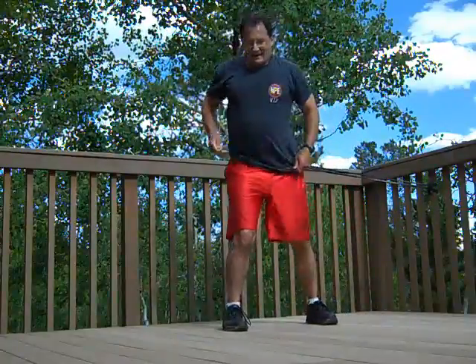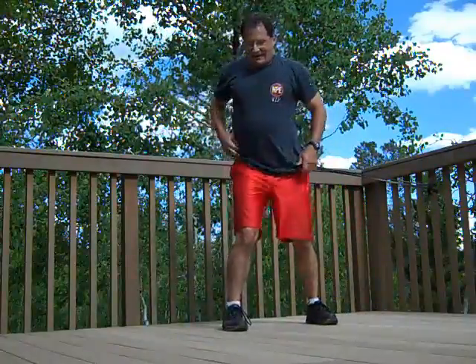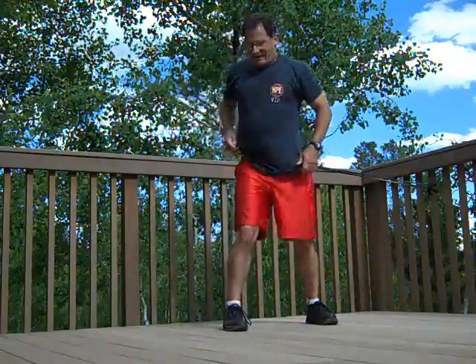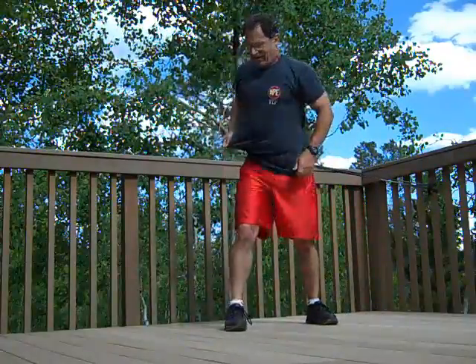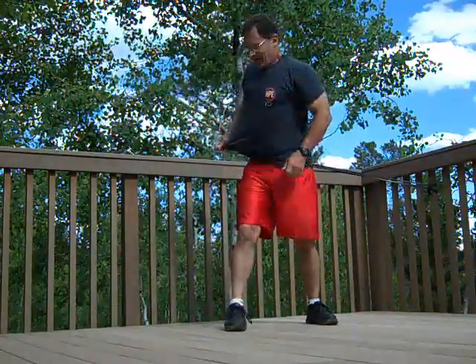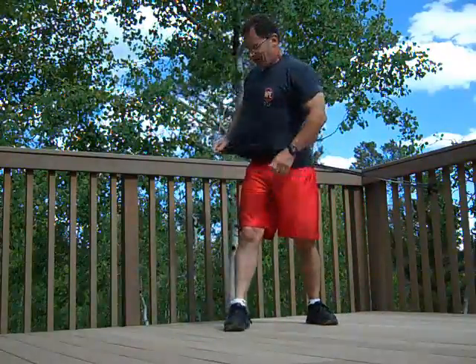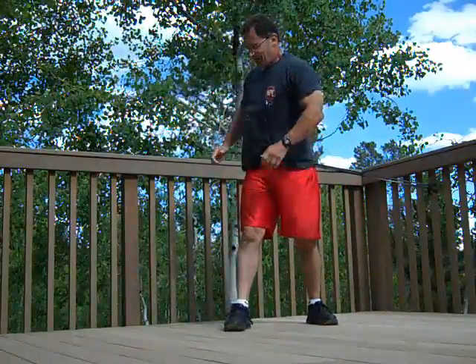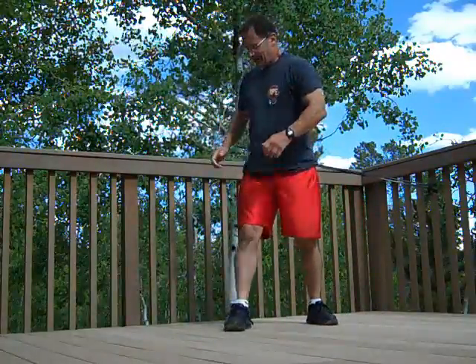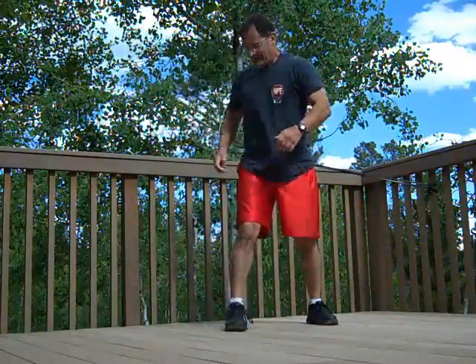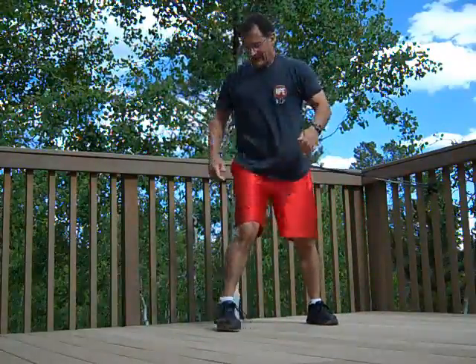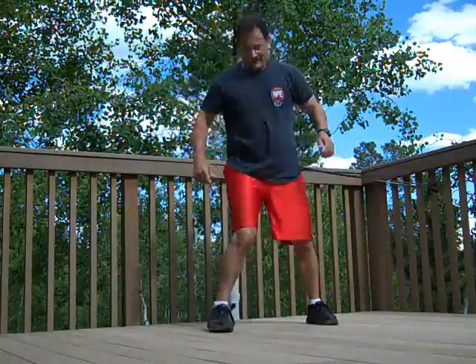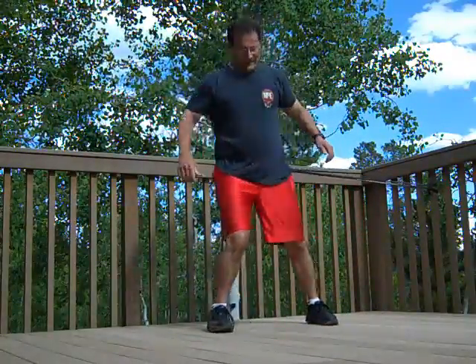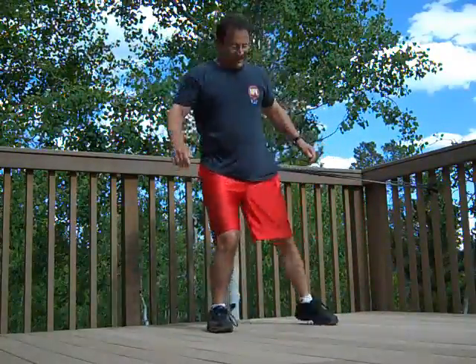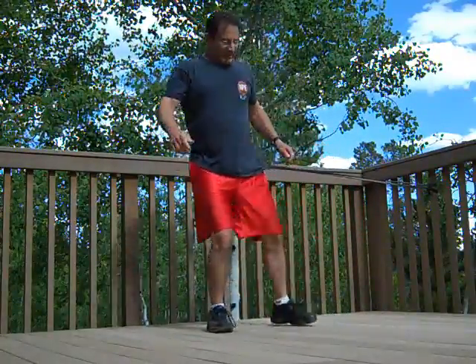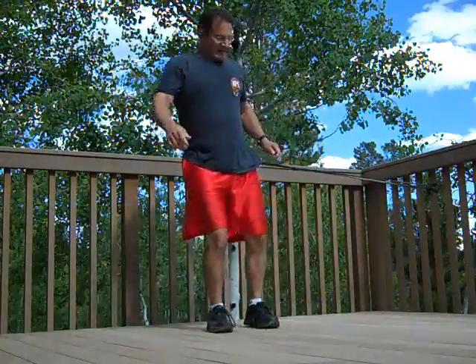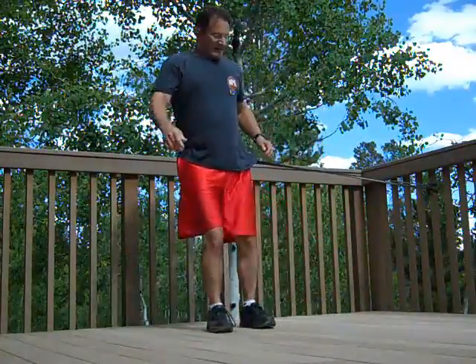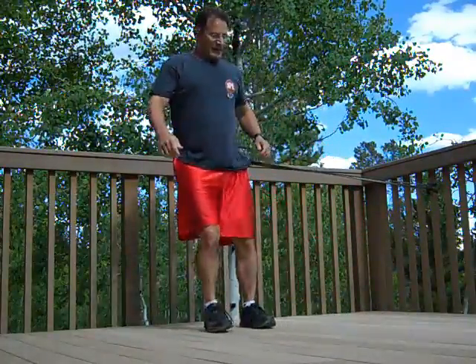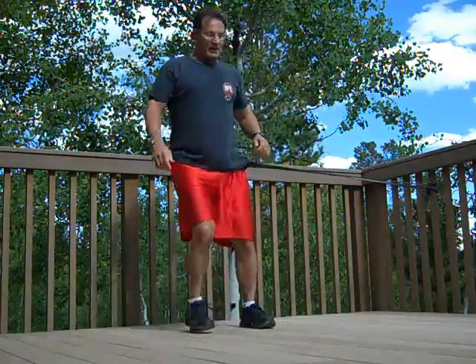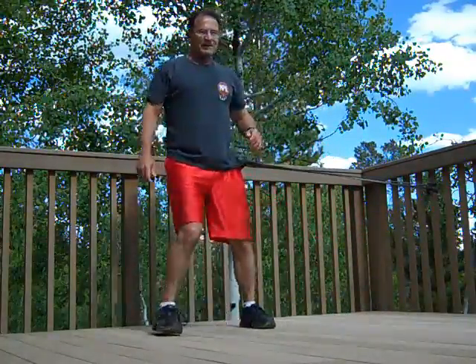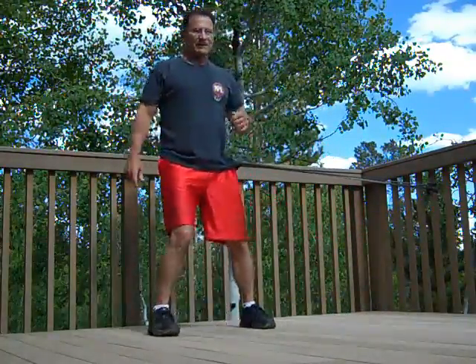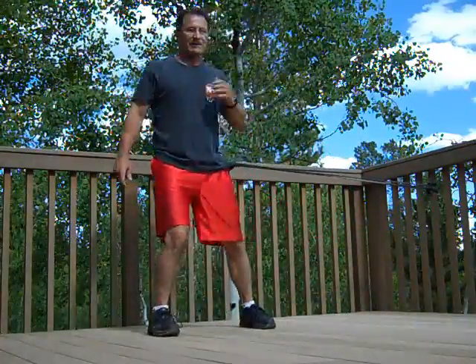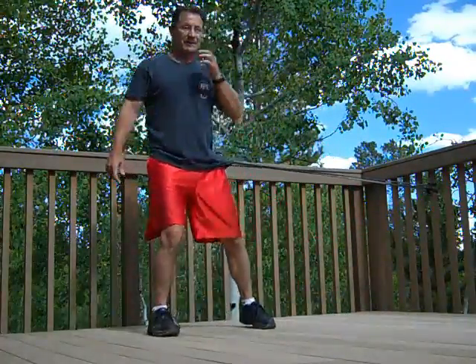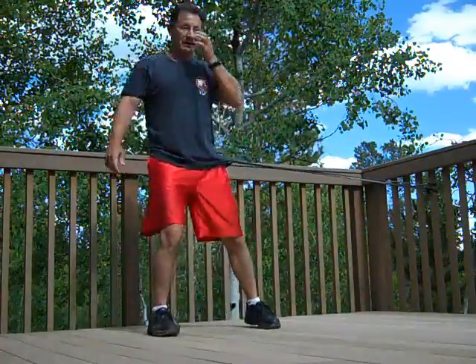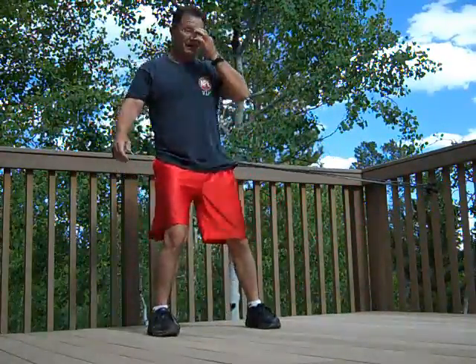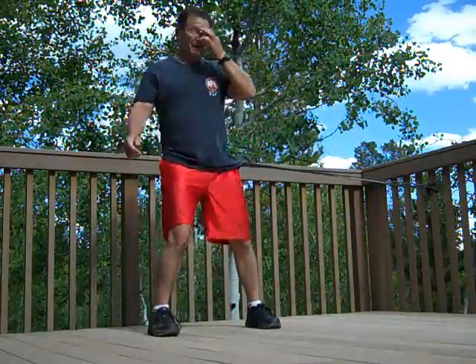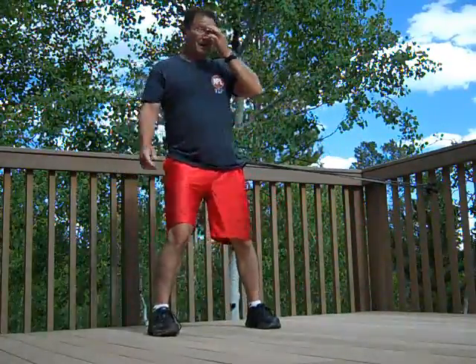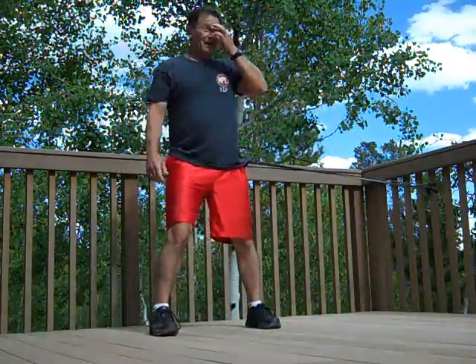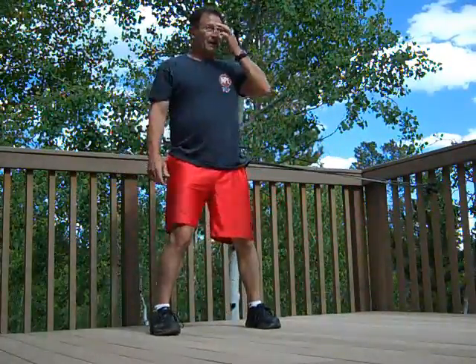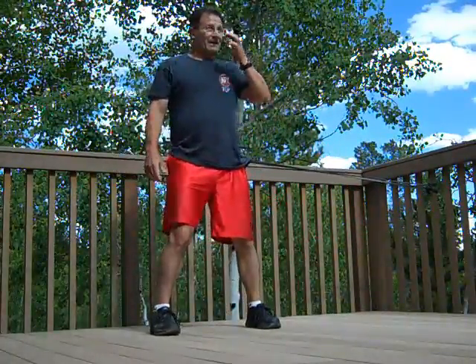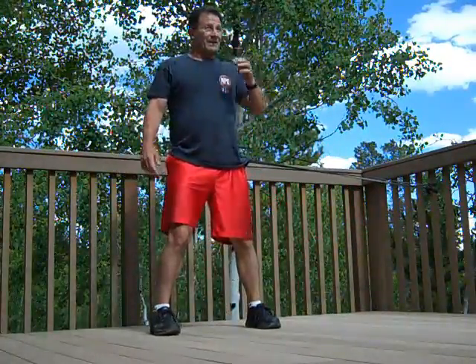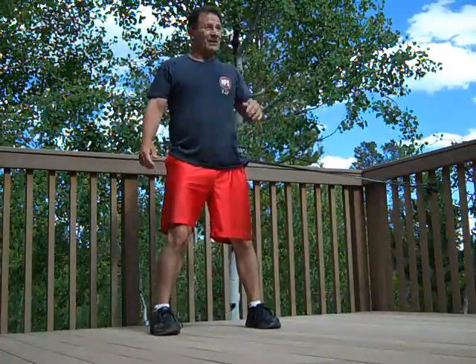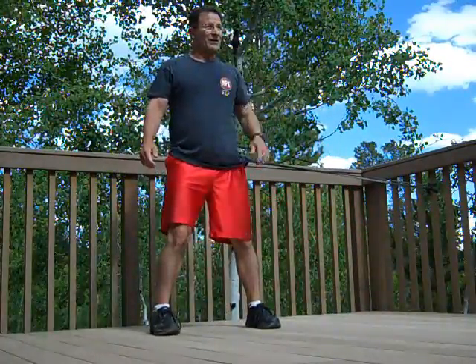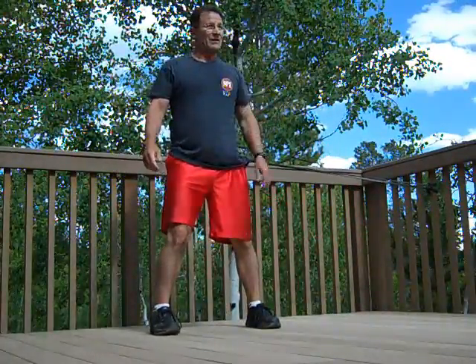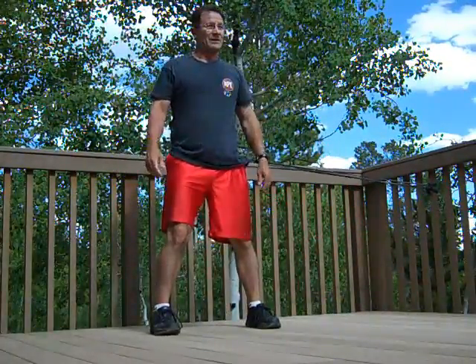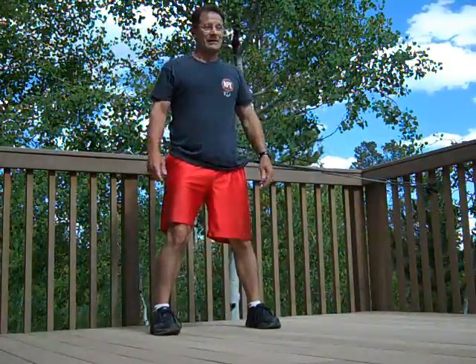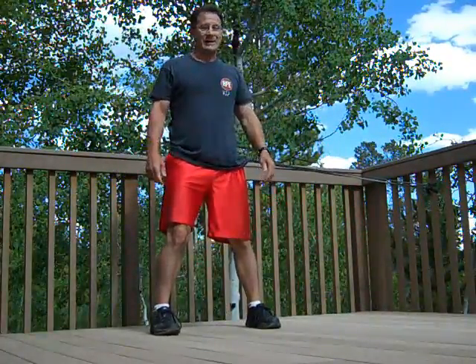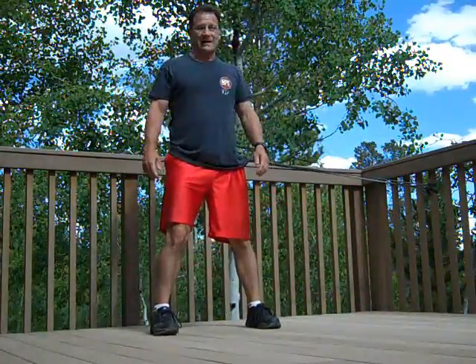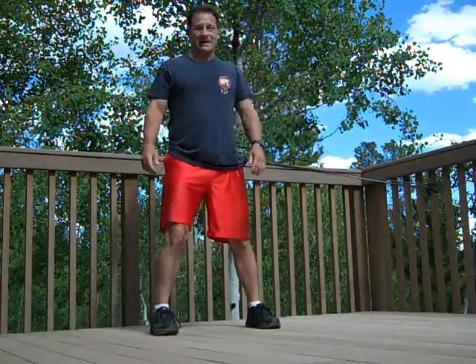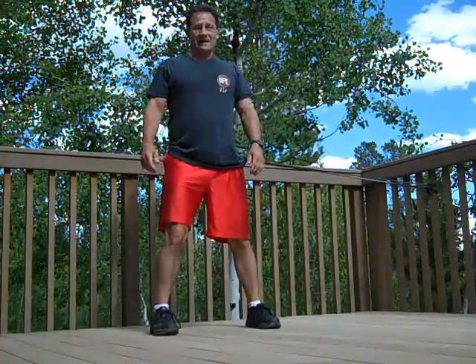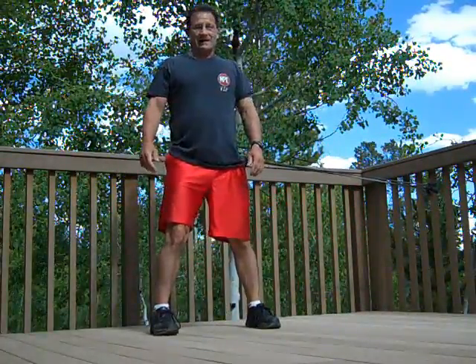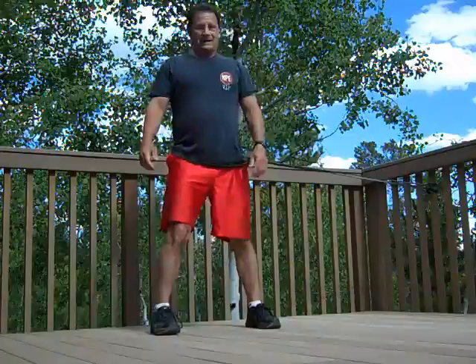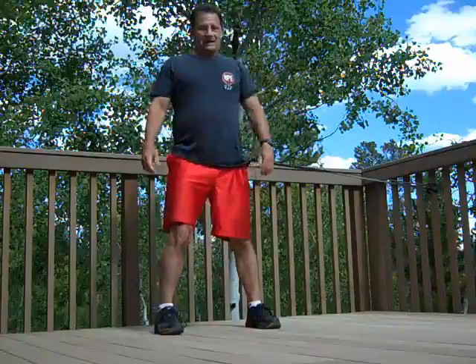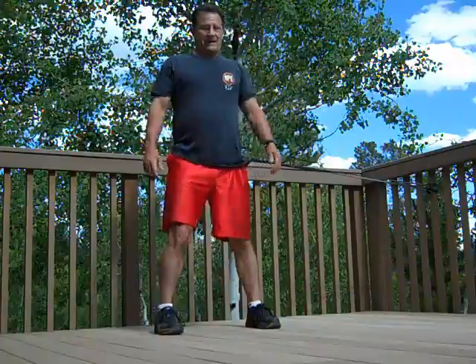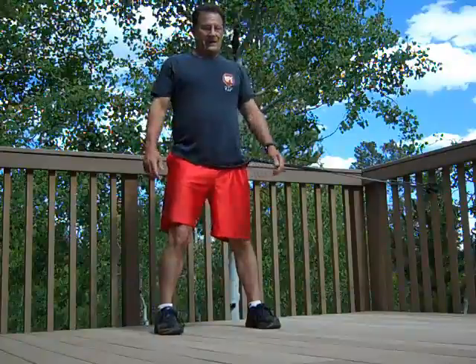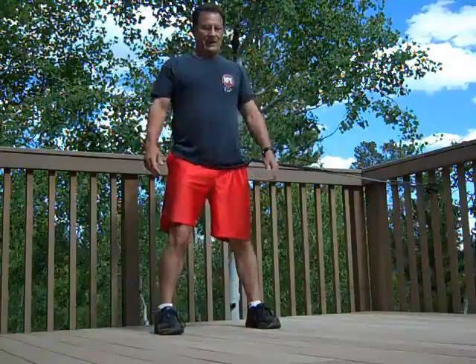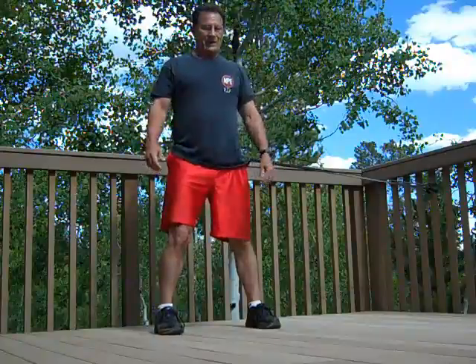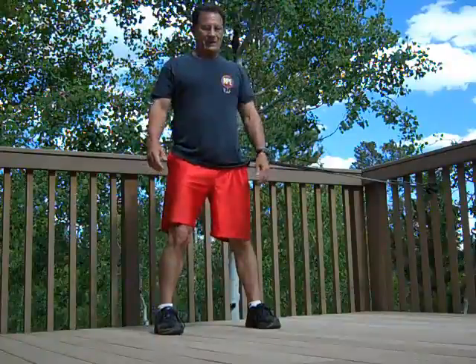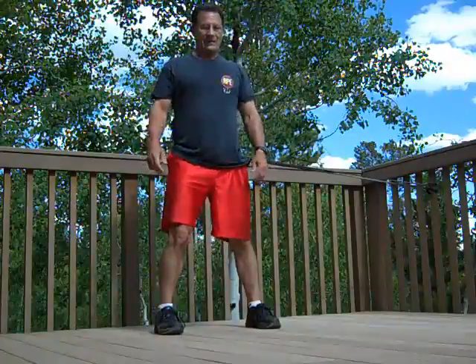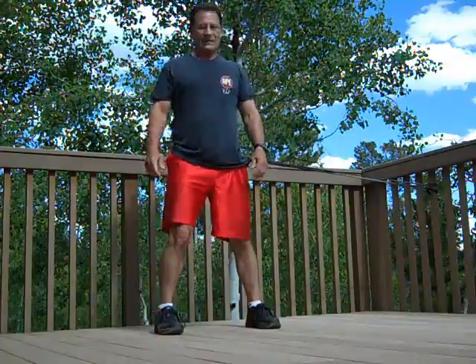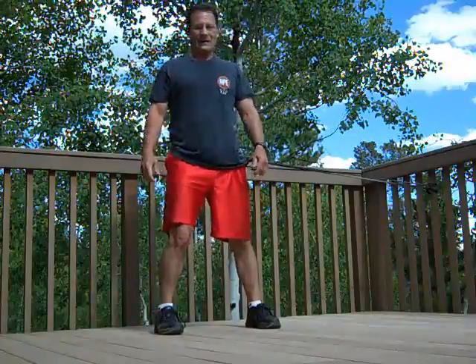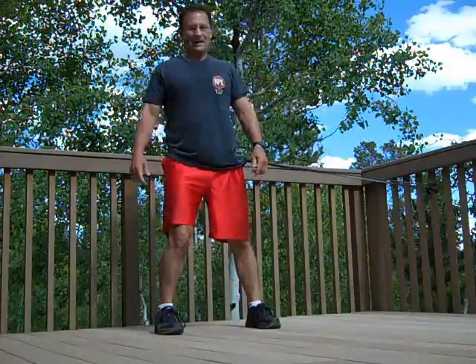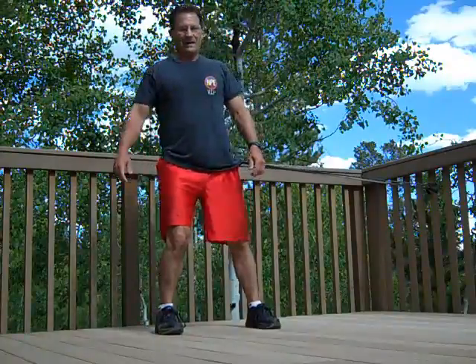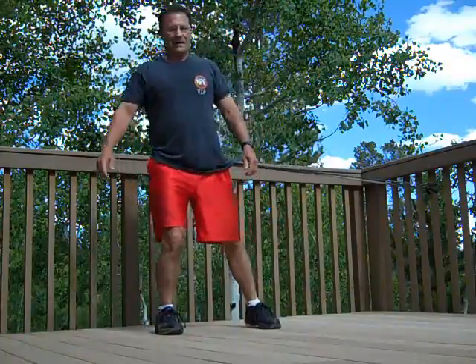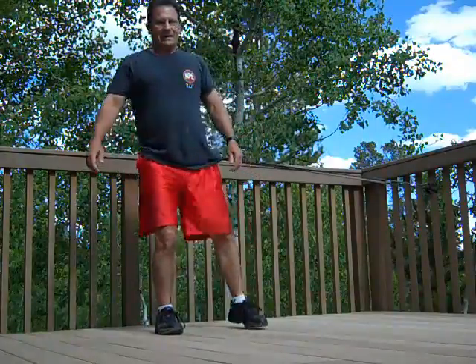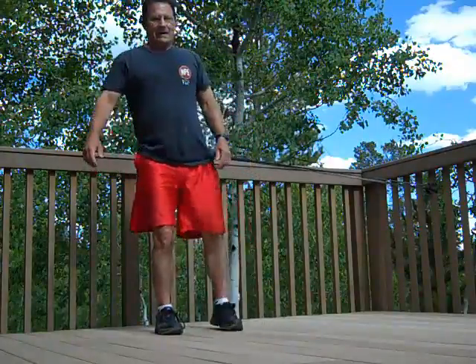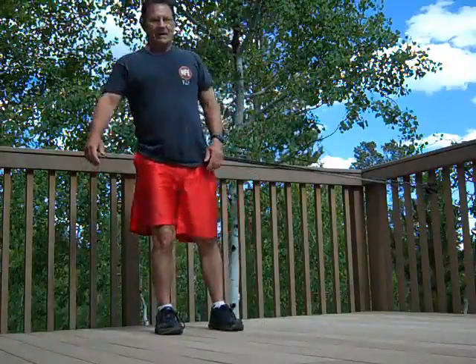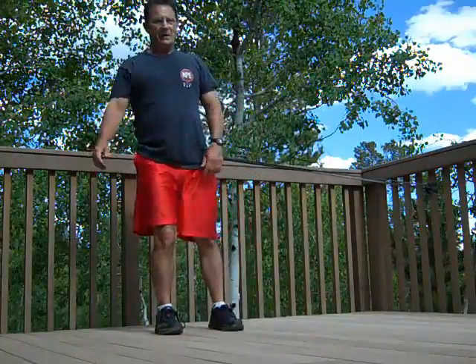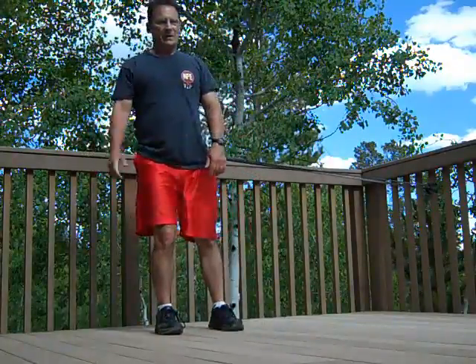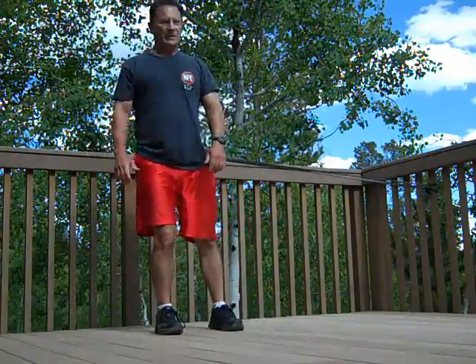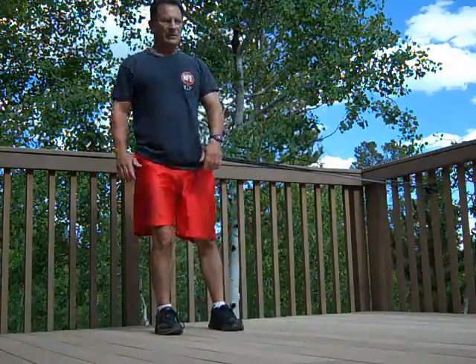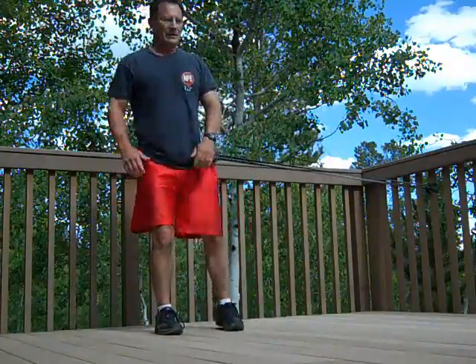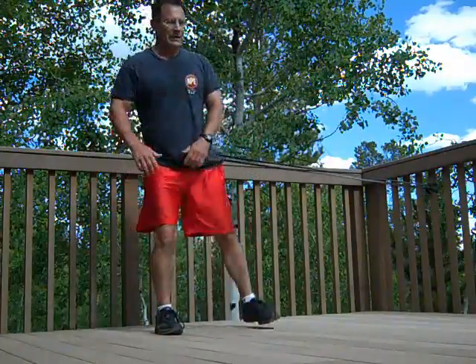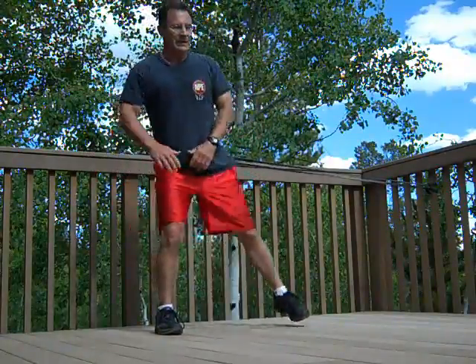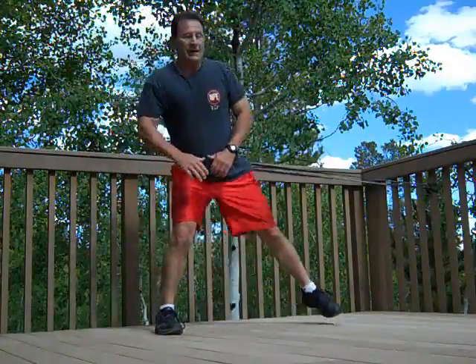Begin exercise number four in five, four, three, two, one, go.